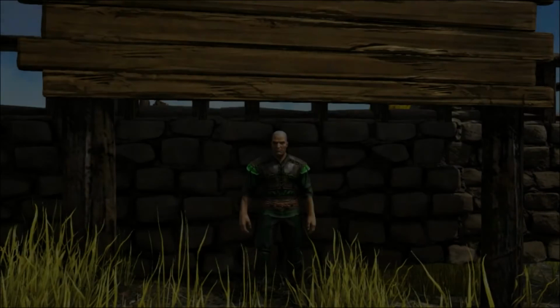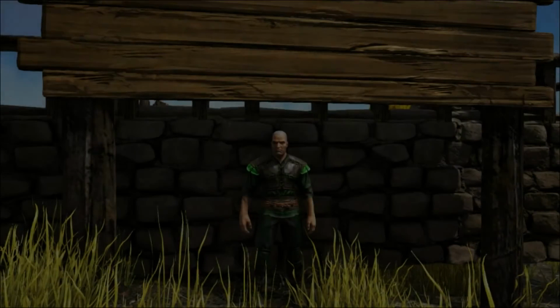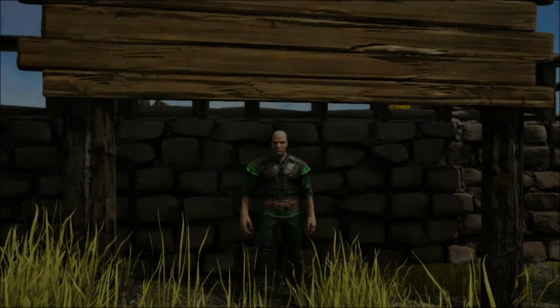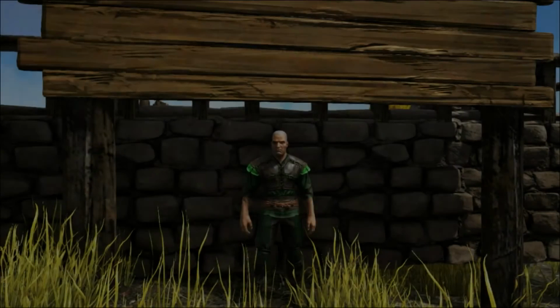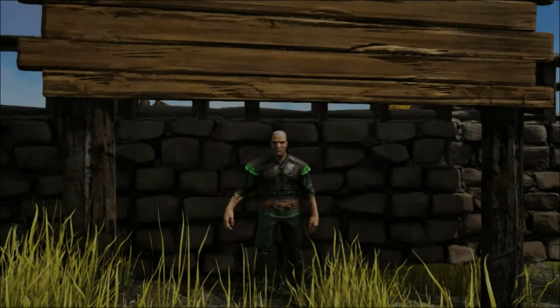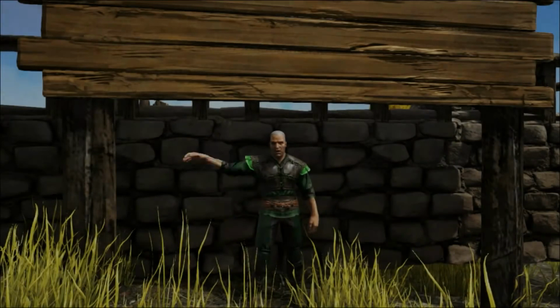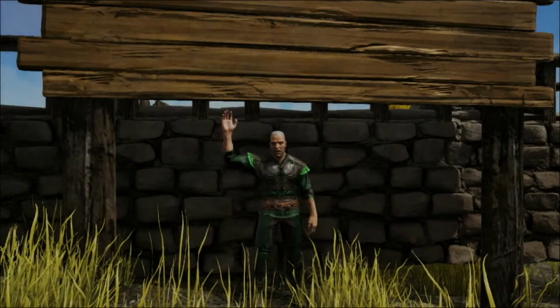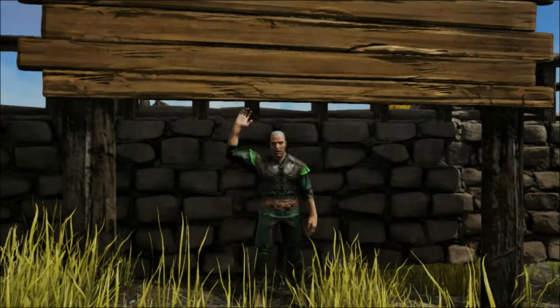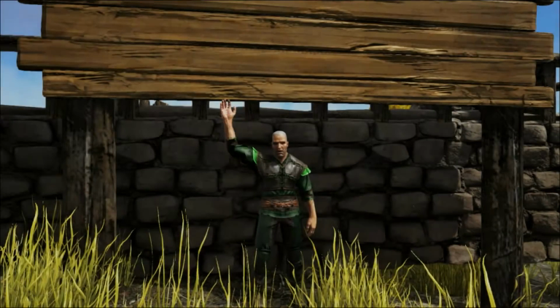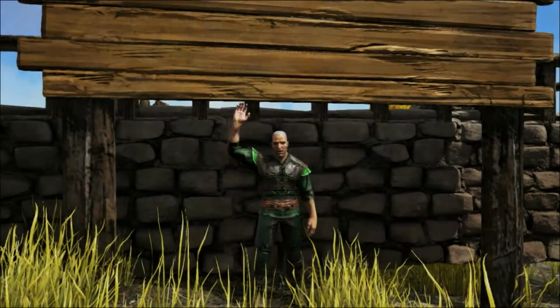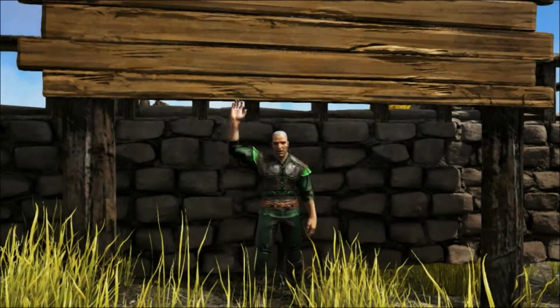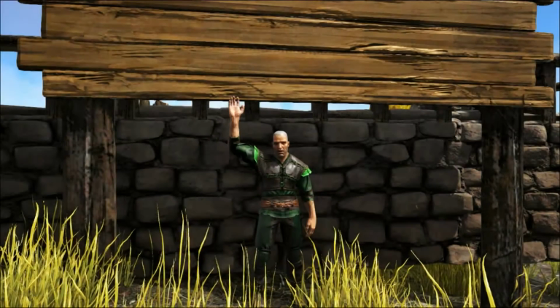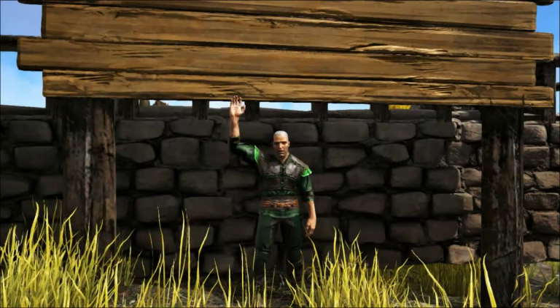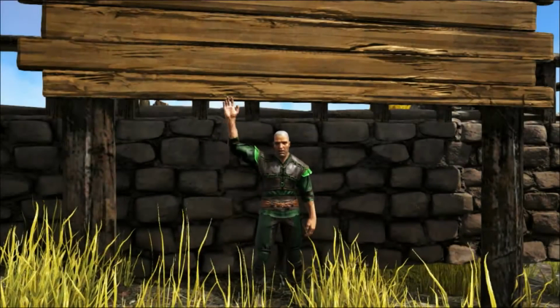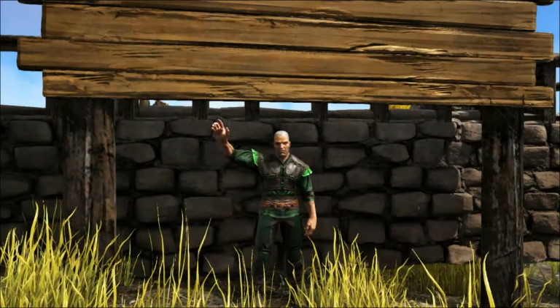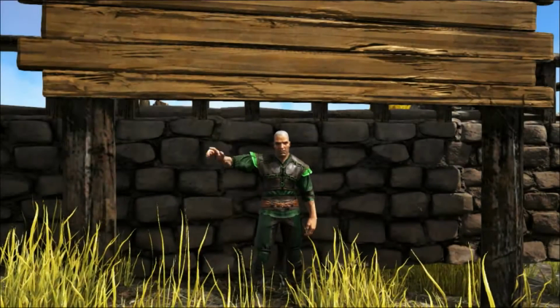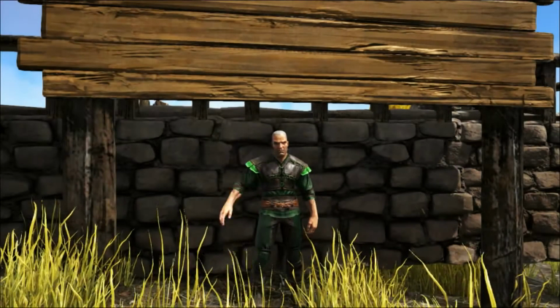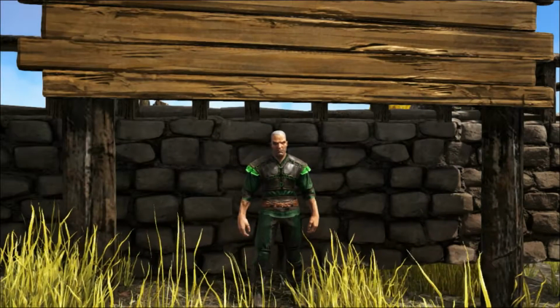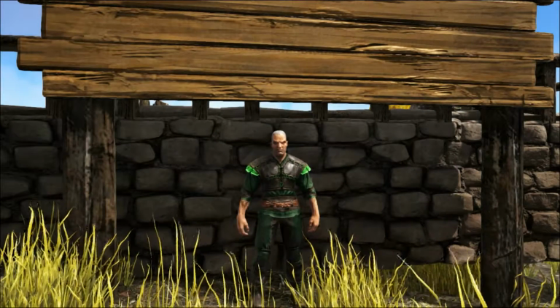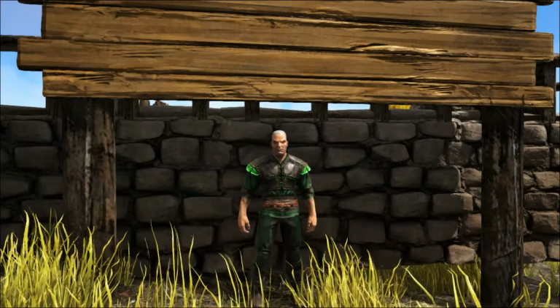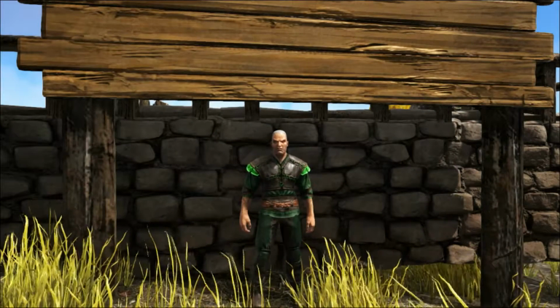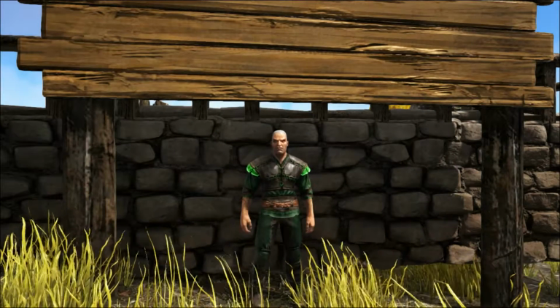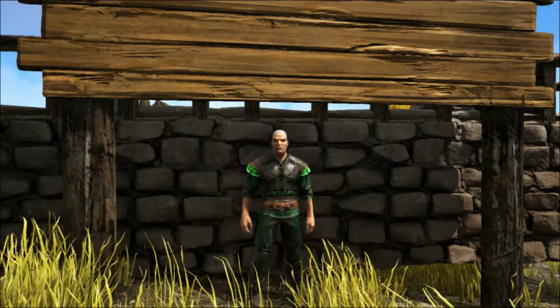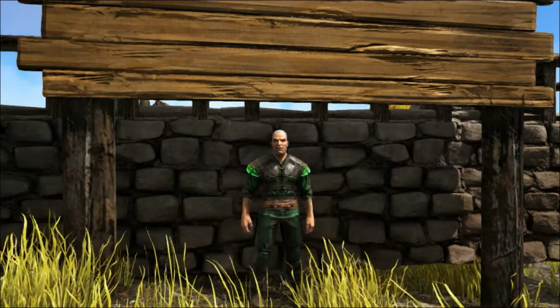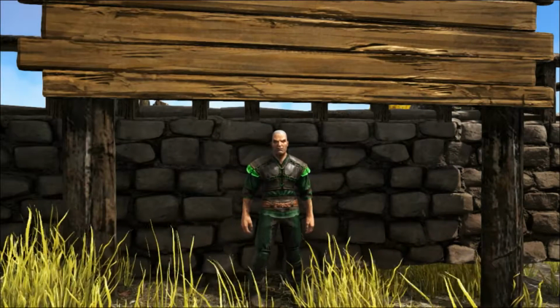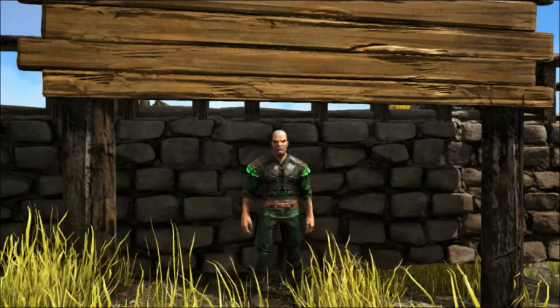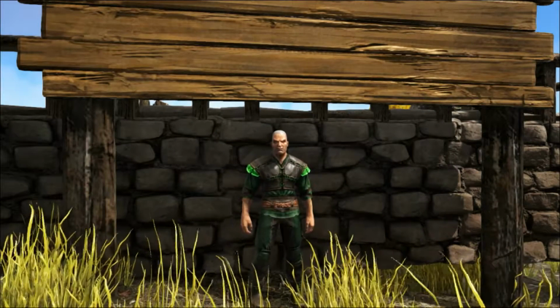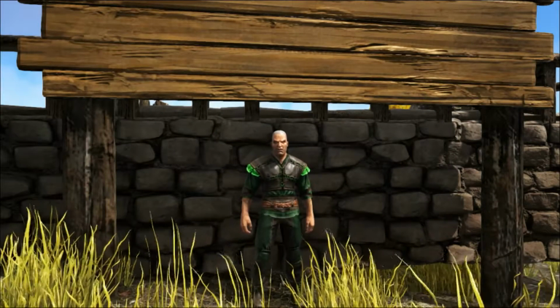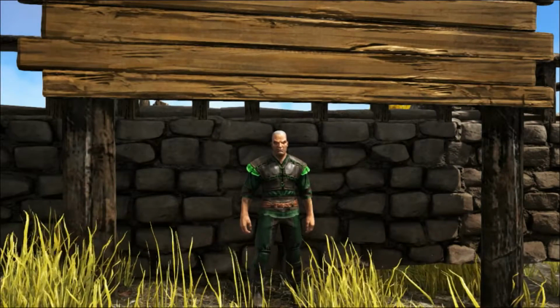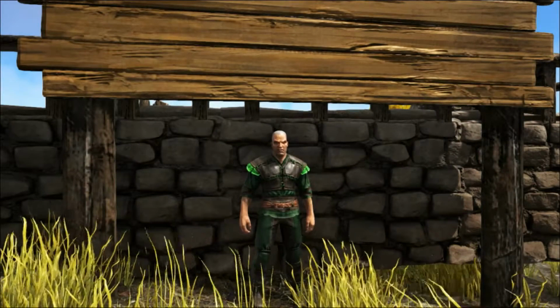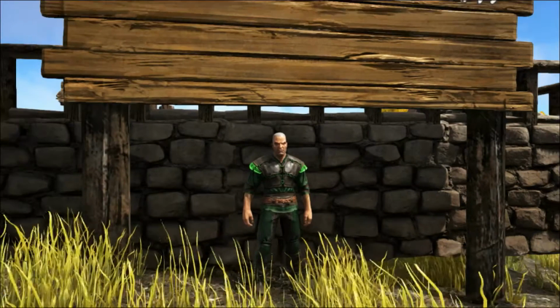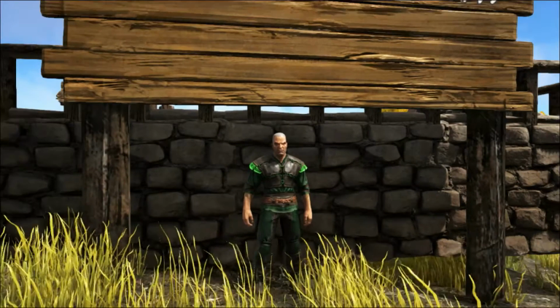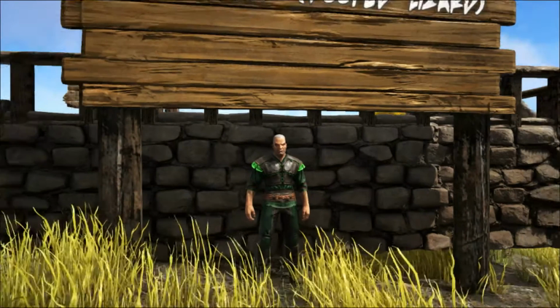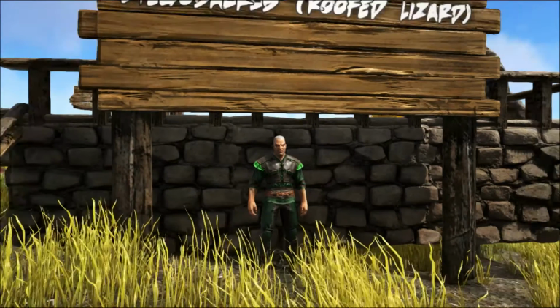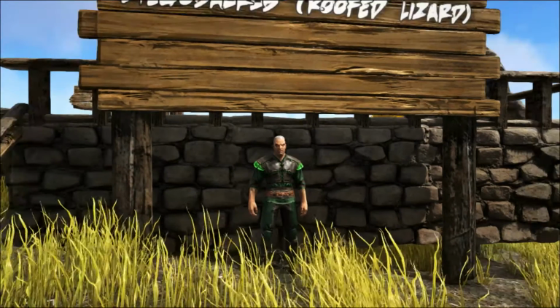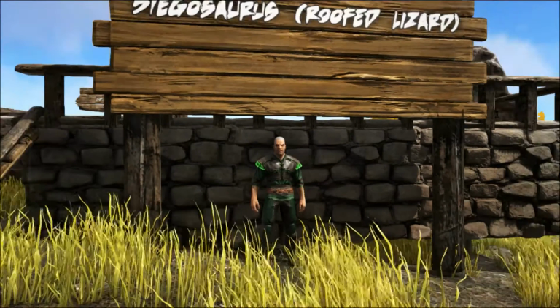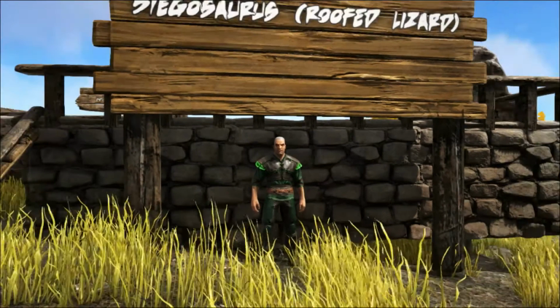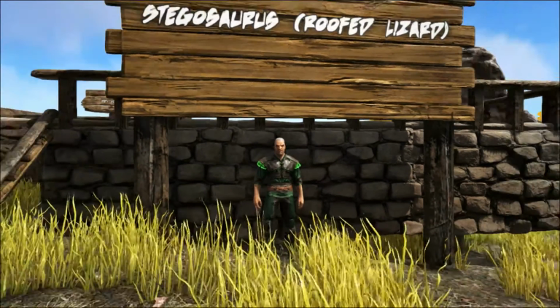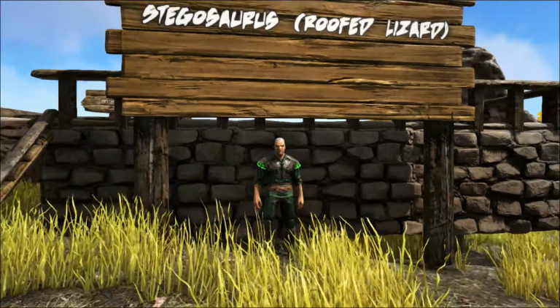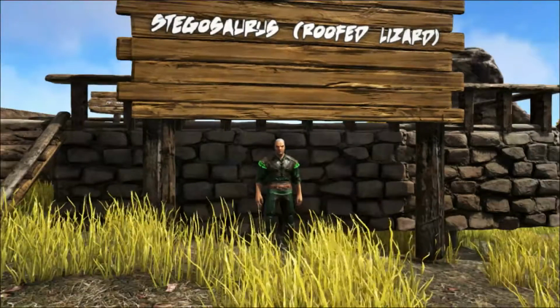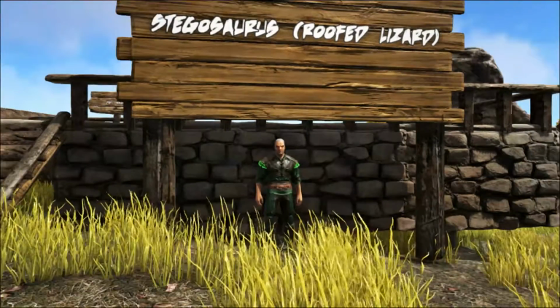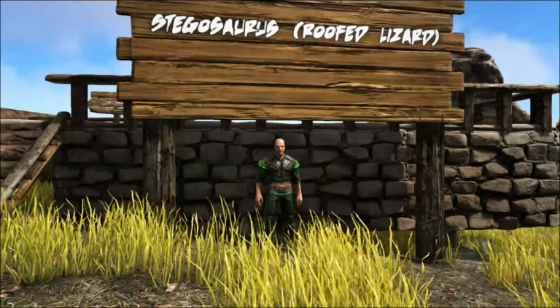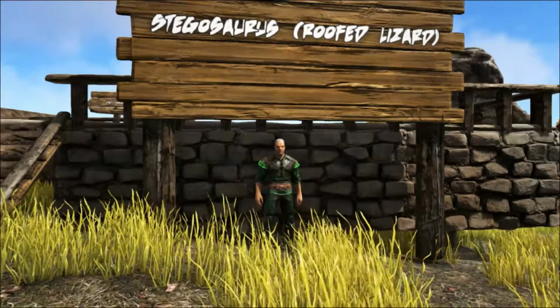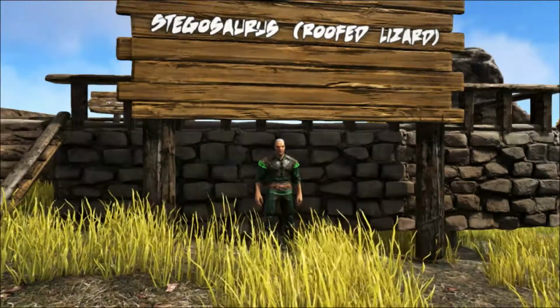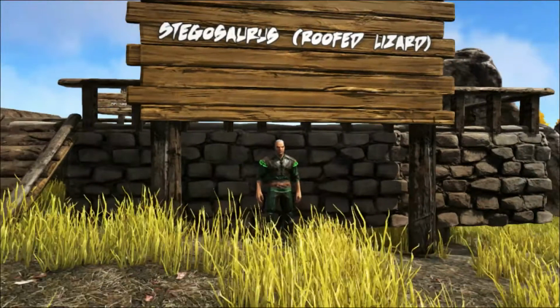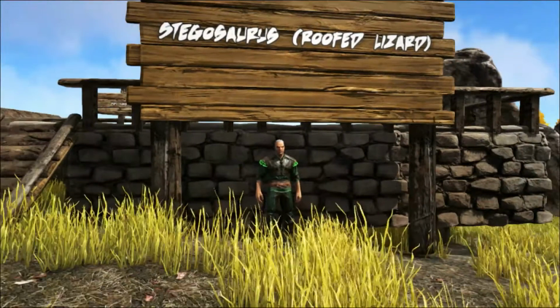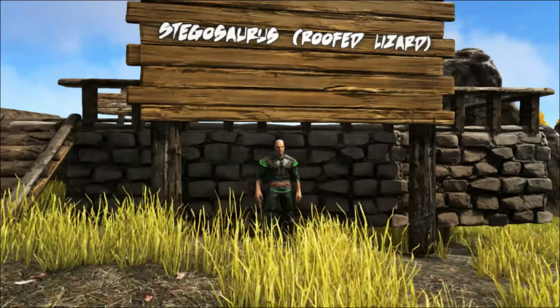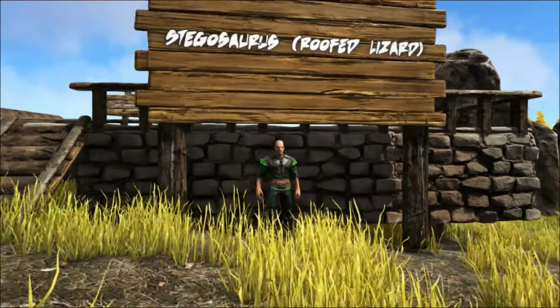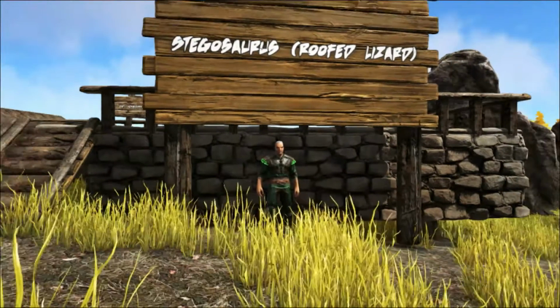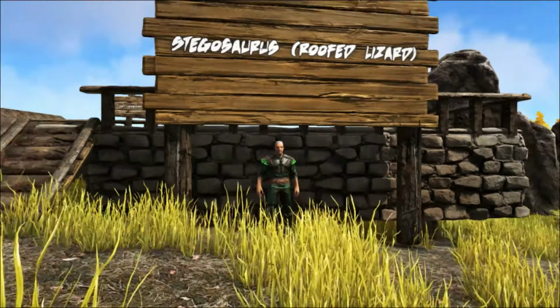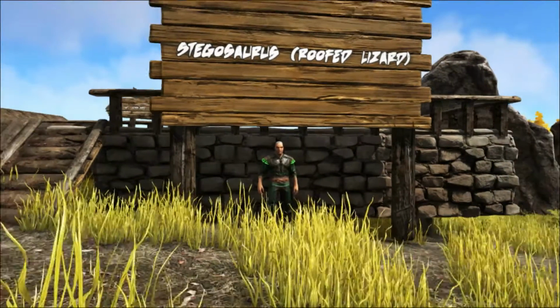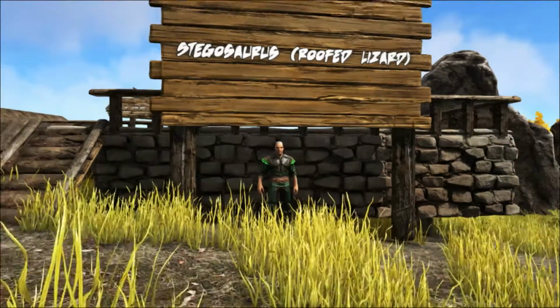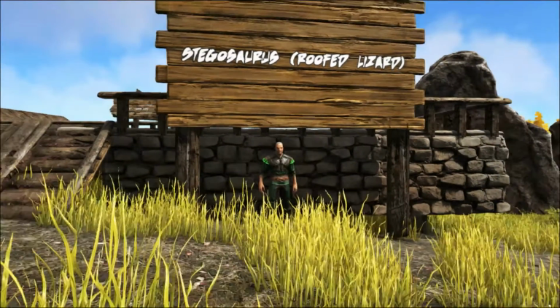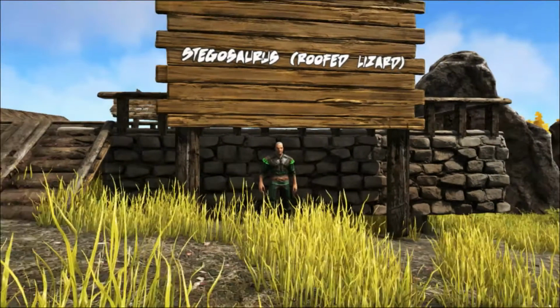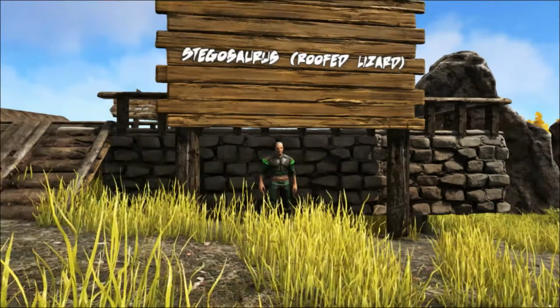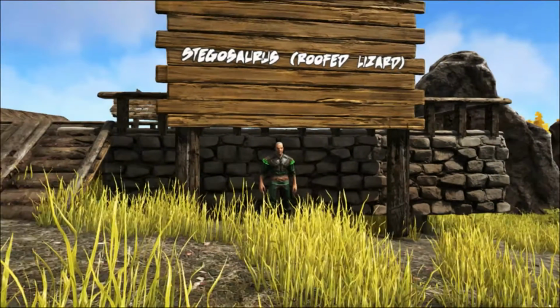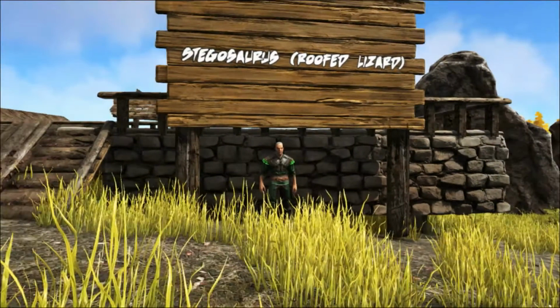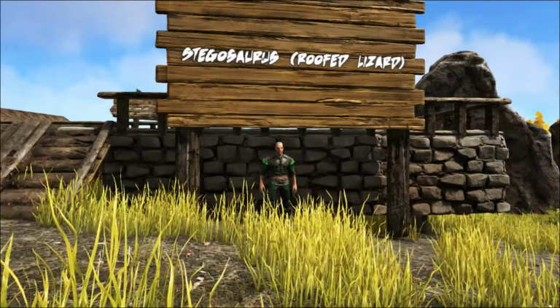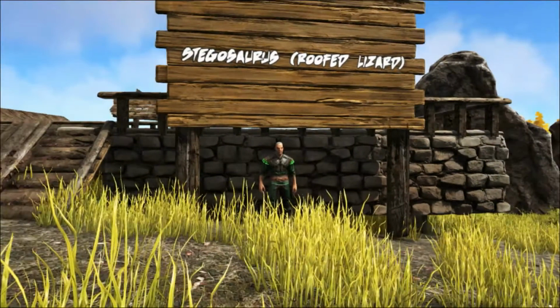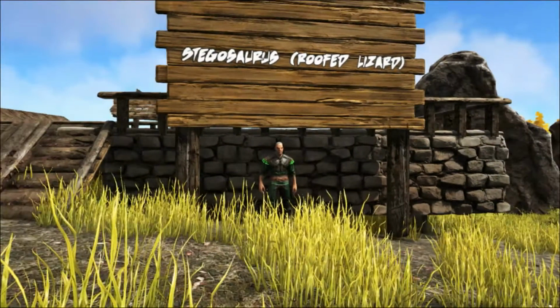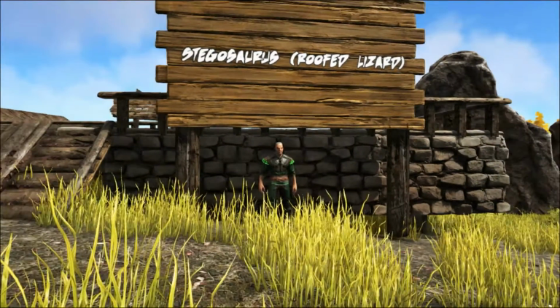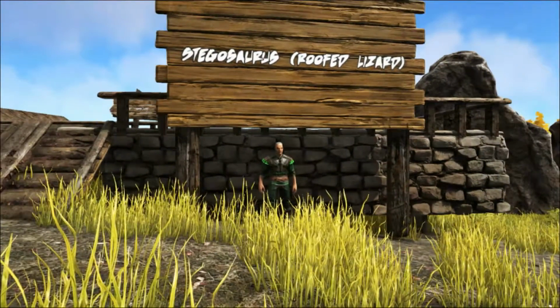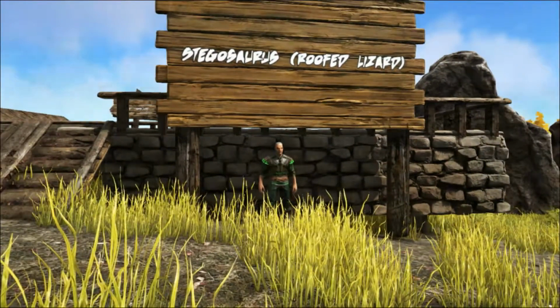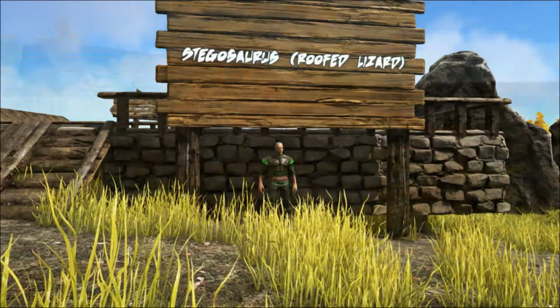Hello and welcome to Shredder's Zoo. Today we're going to take a look at one of the most well known dinosaurs of all, the Stegosaurus.